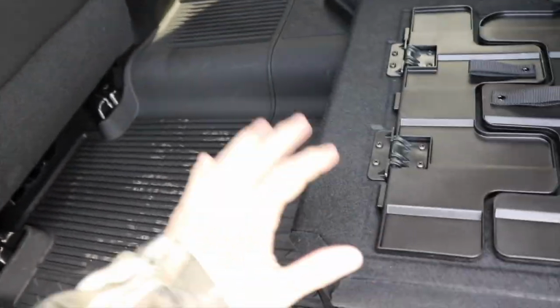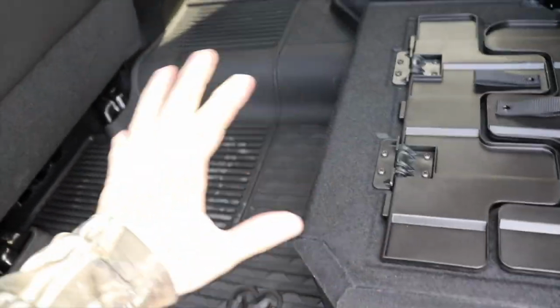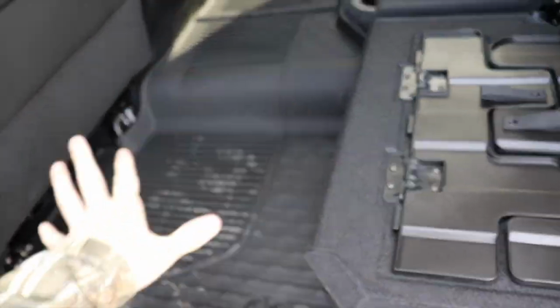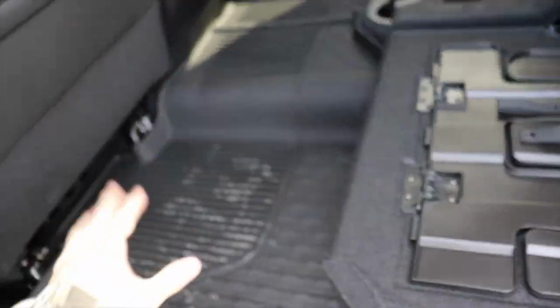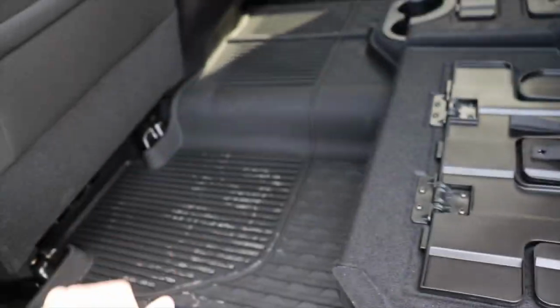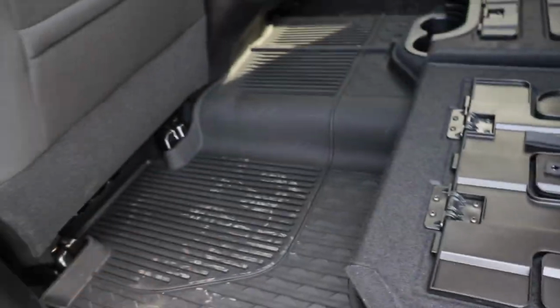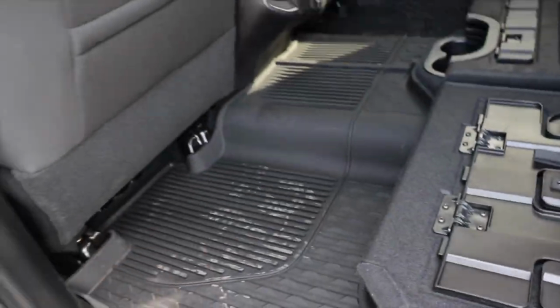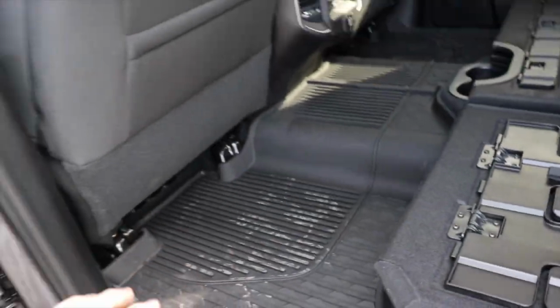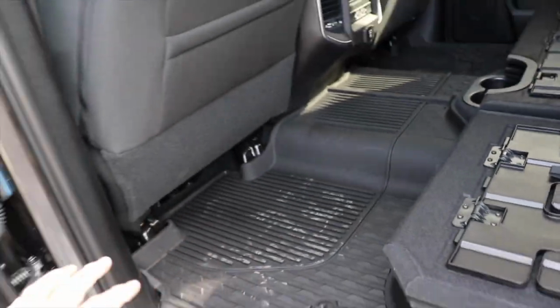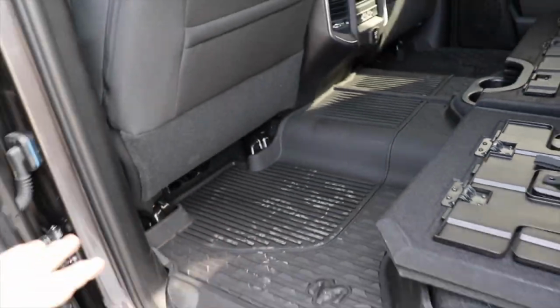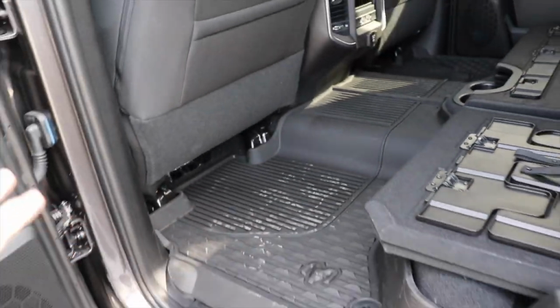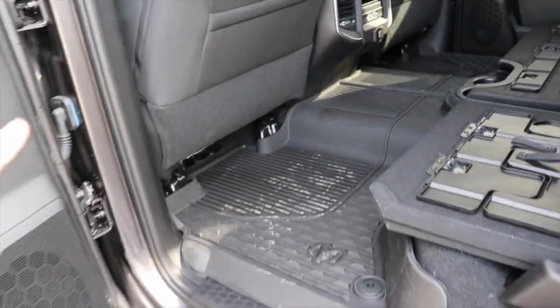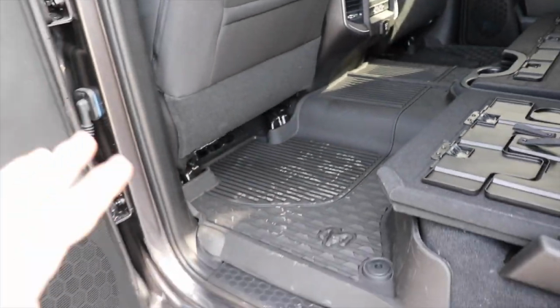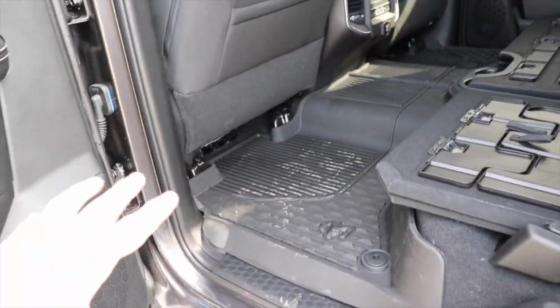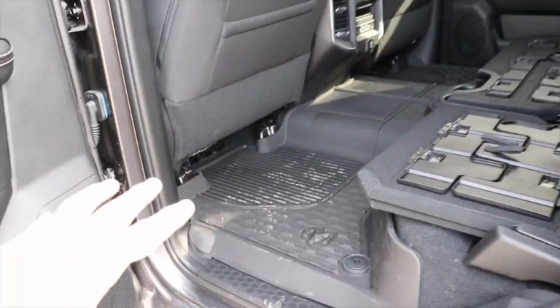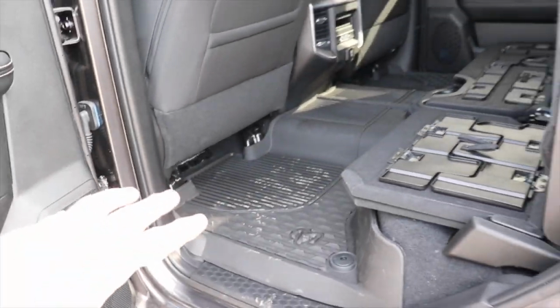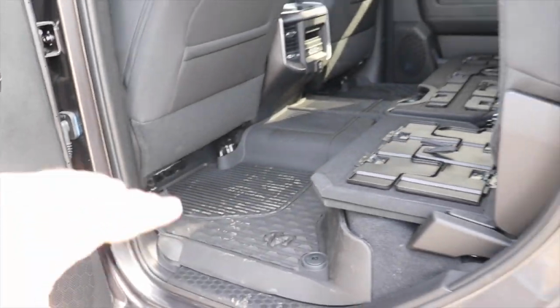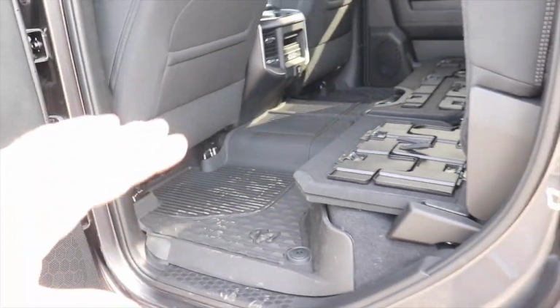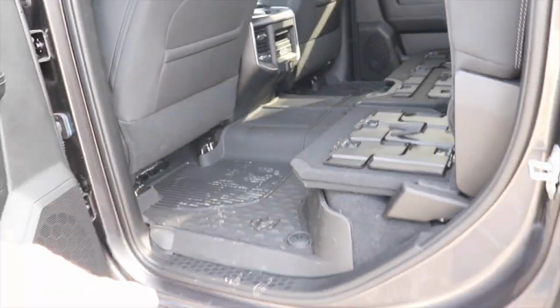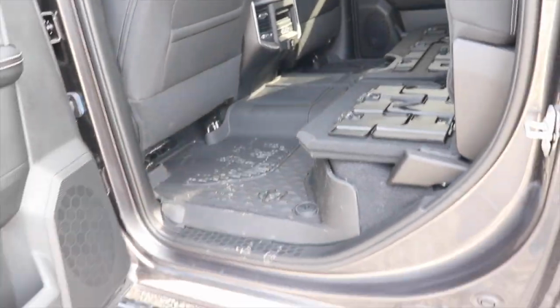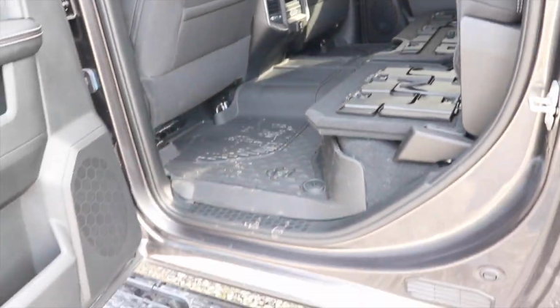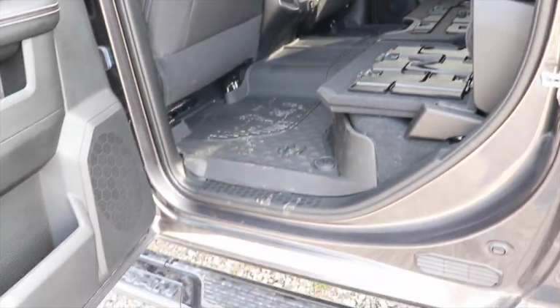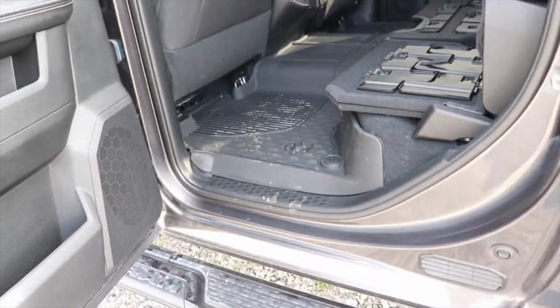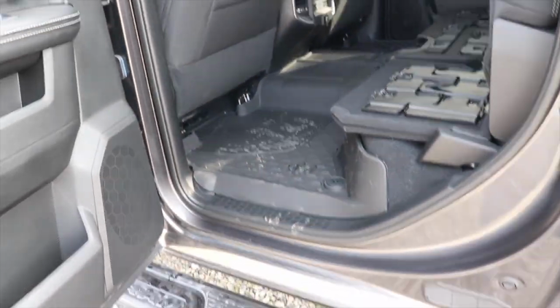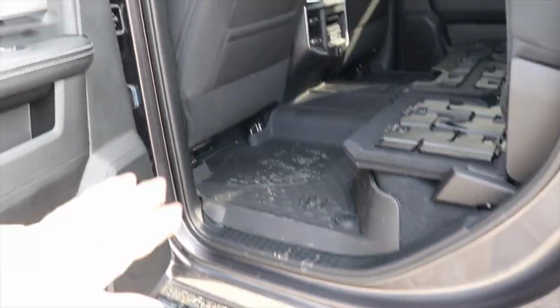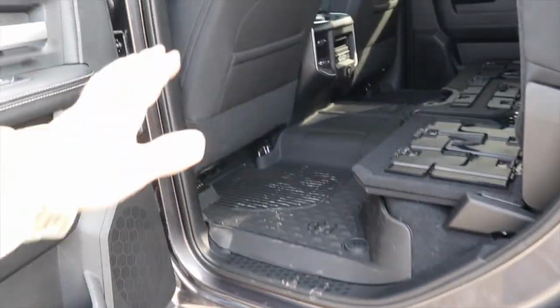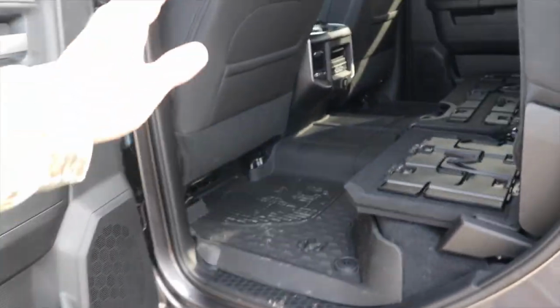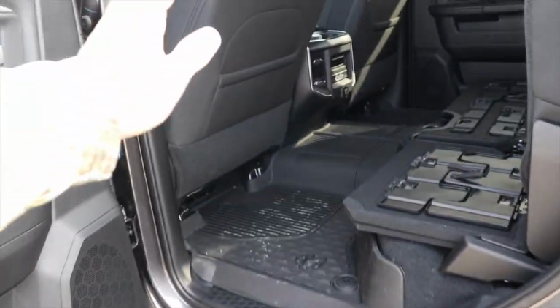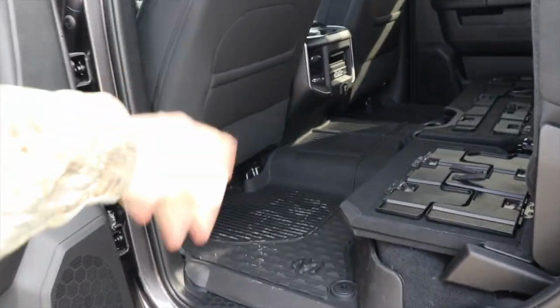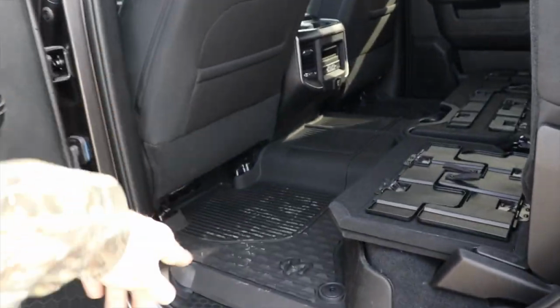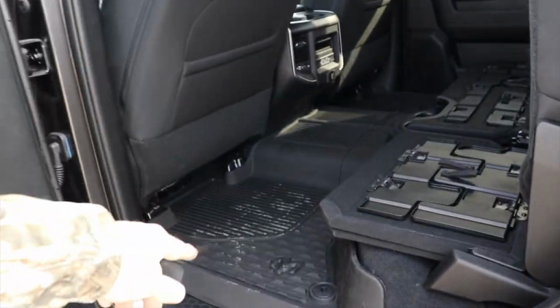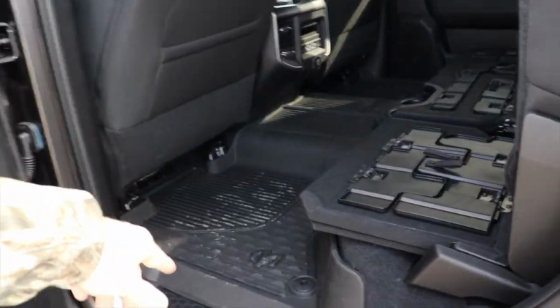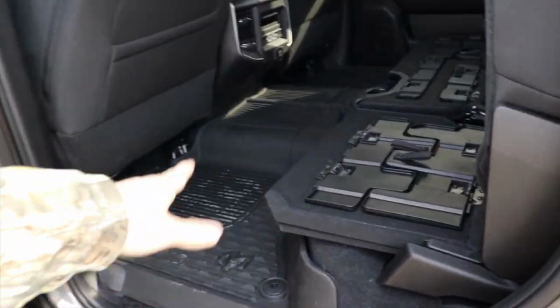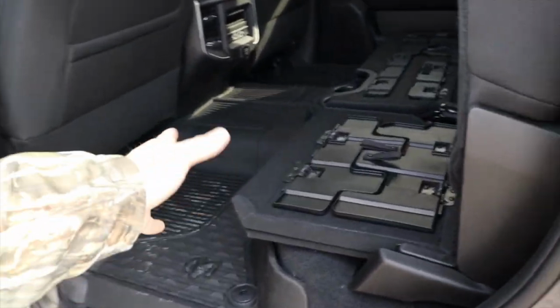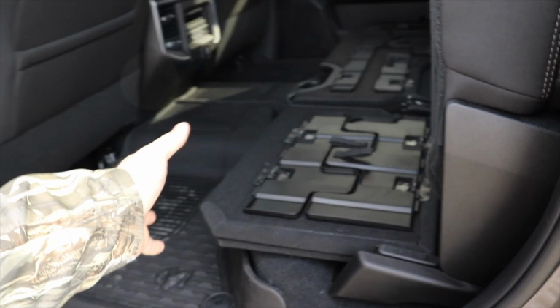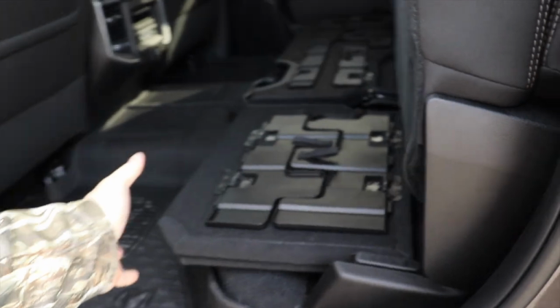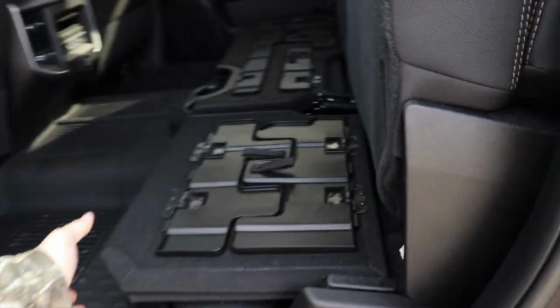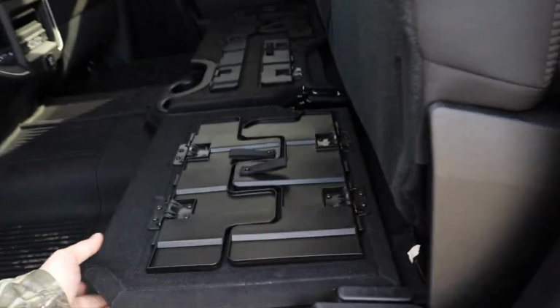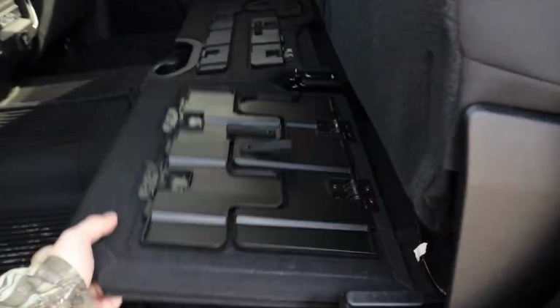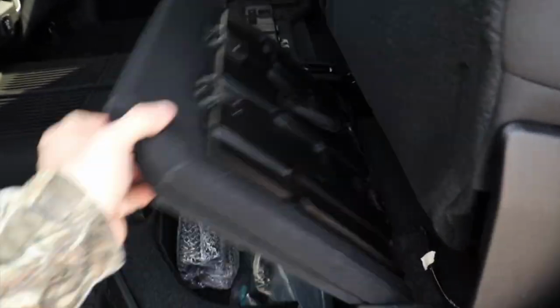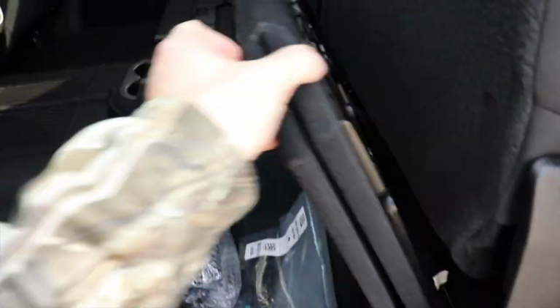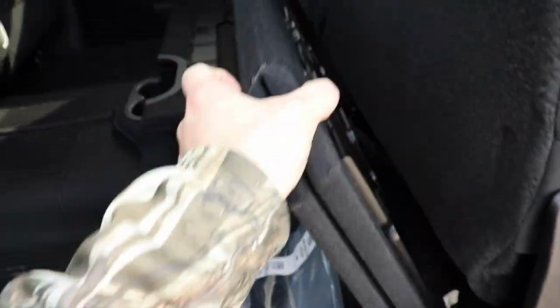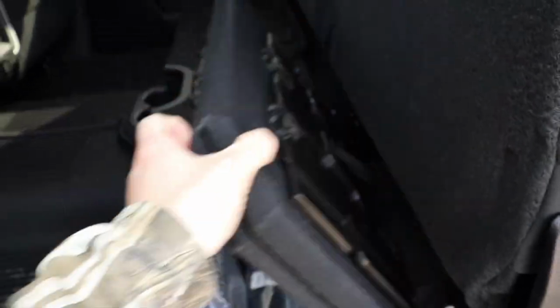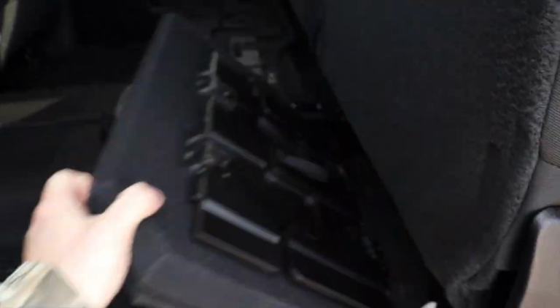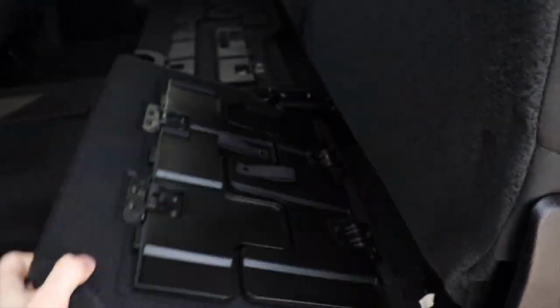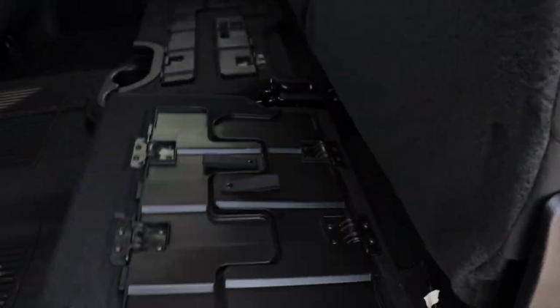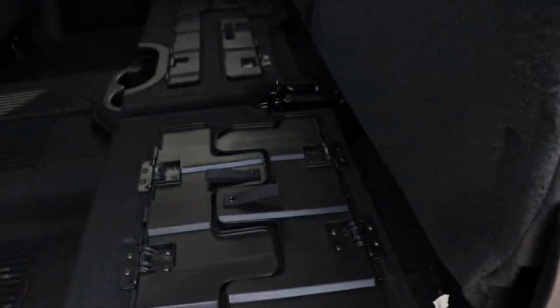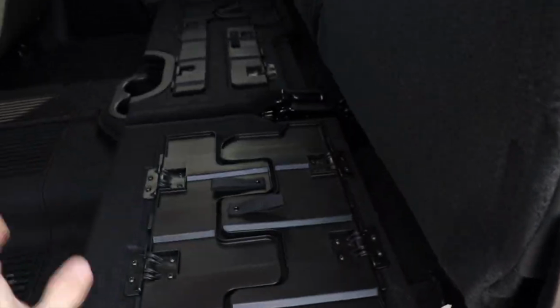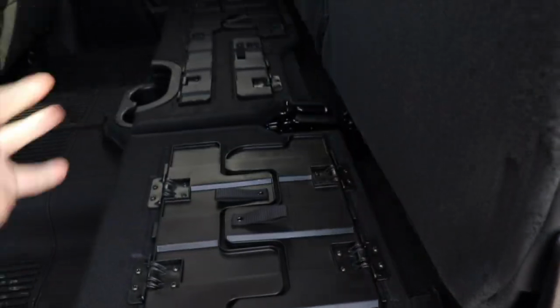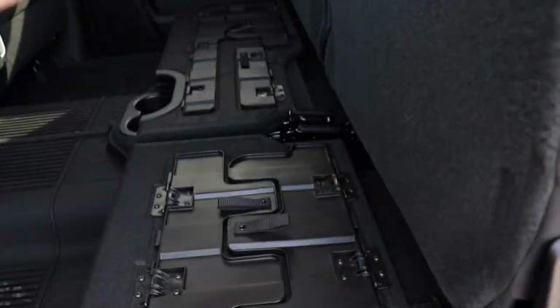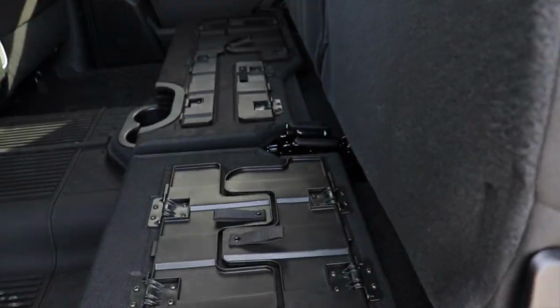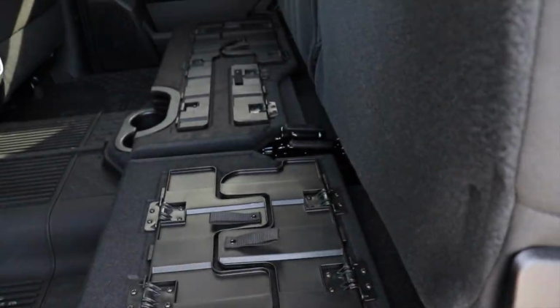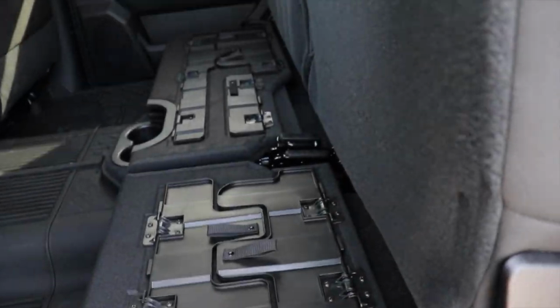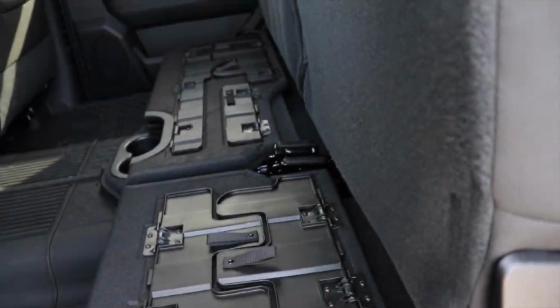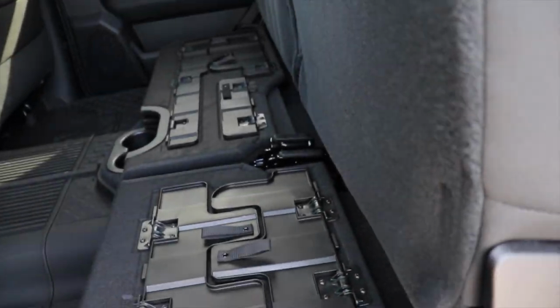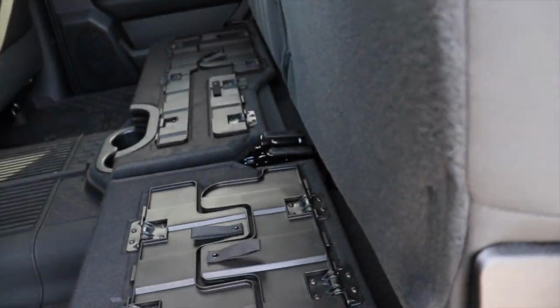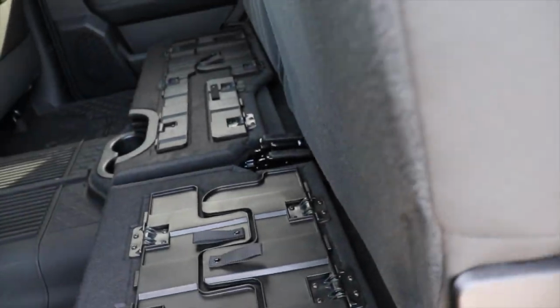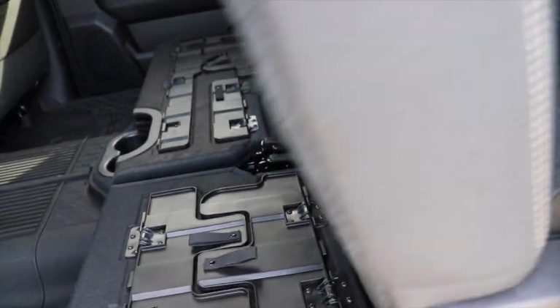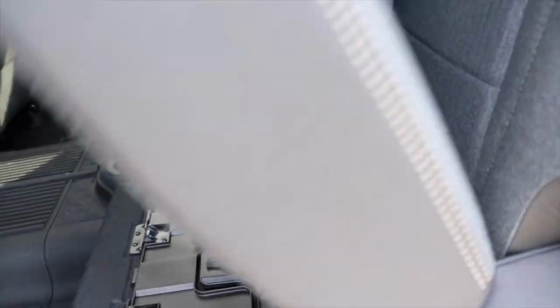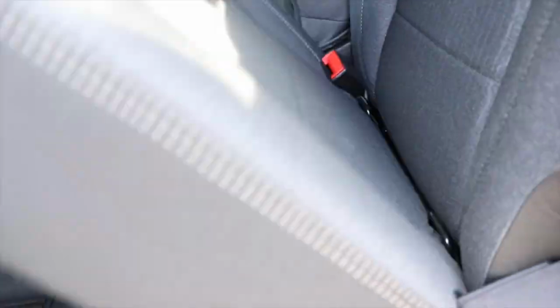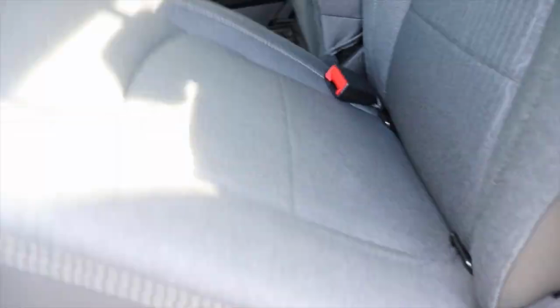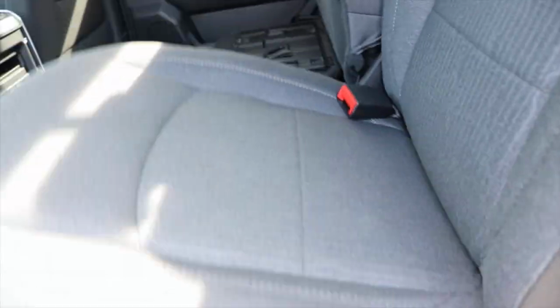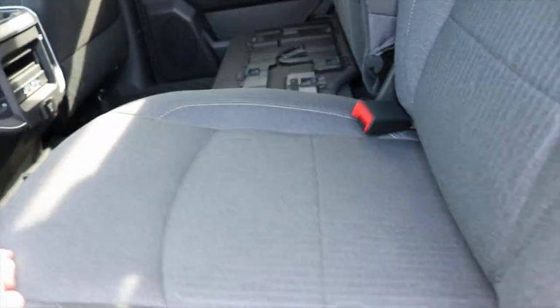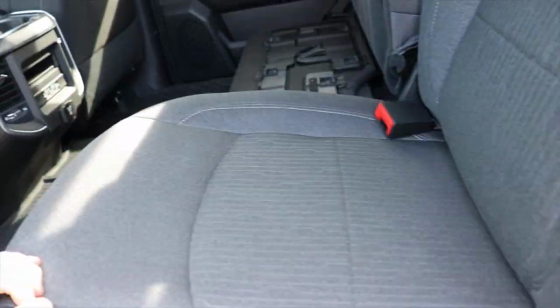I love that Ram gives you the option to have in-floor storage. There's pretty much storage everywhere in the back of this truck, whether it be in the floor or under the seats. Very cool.